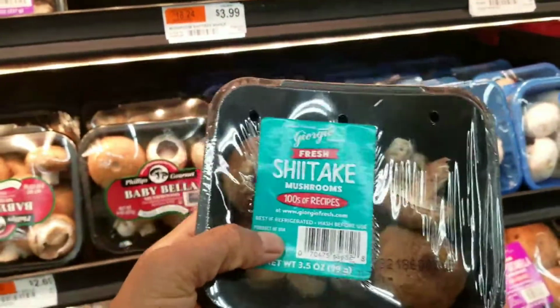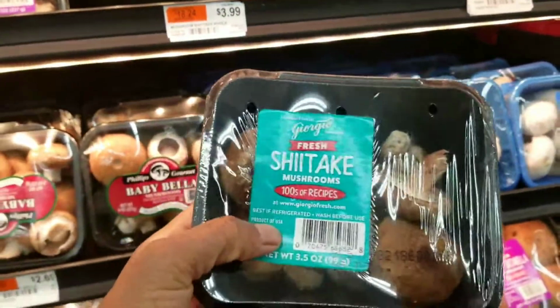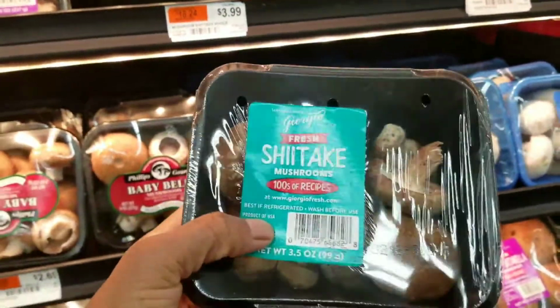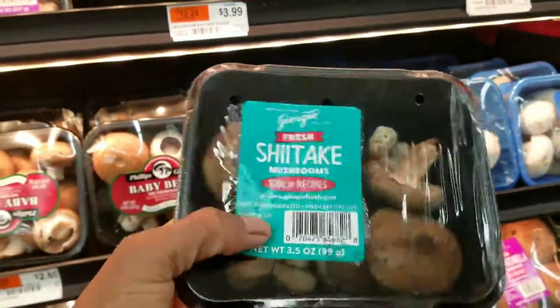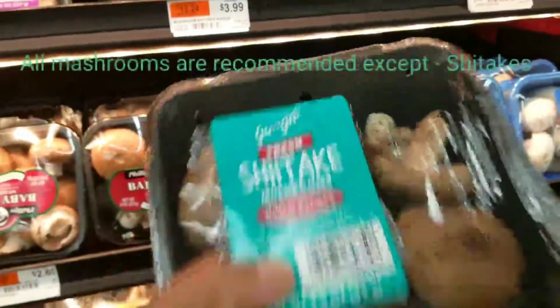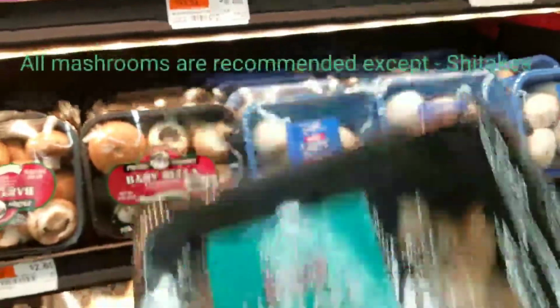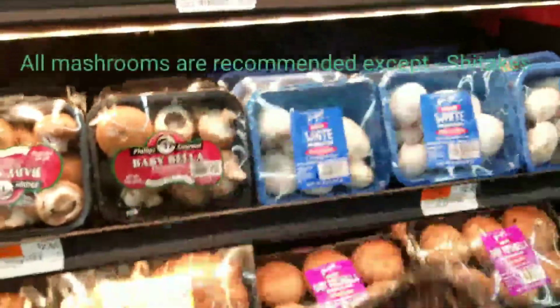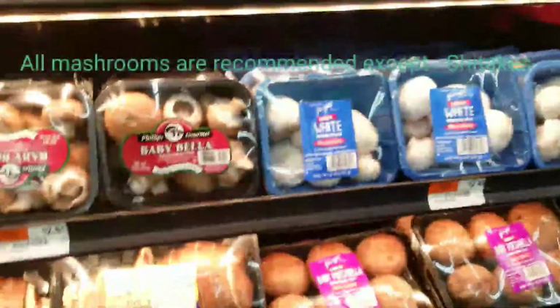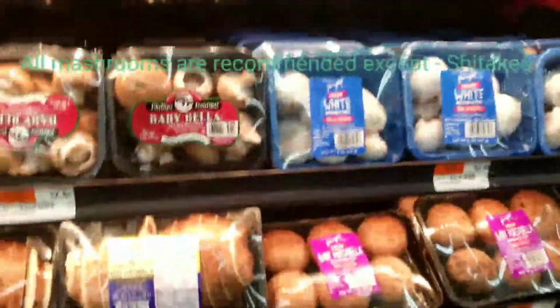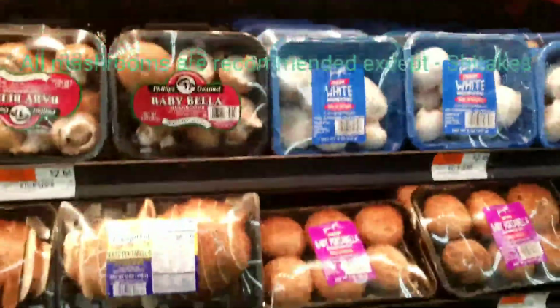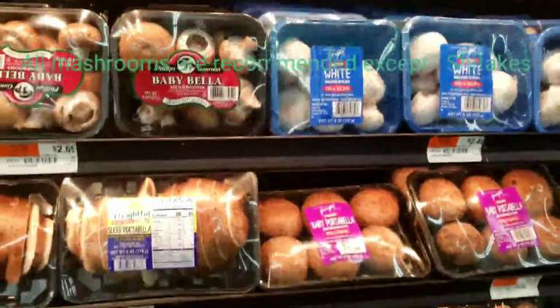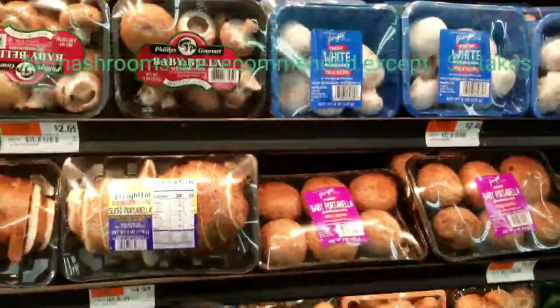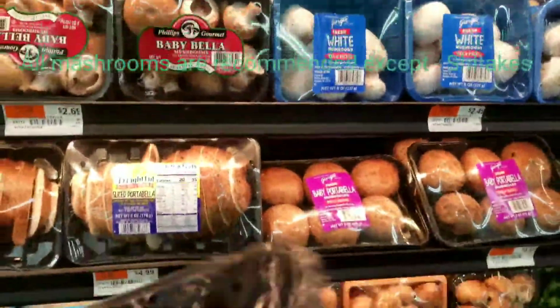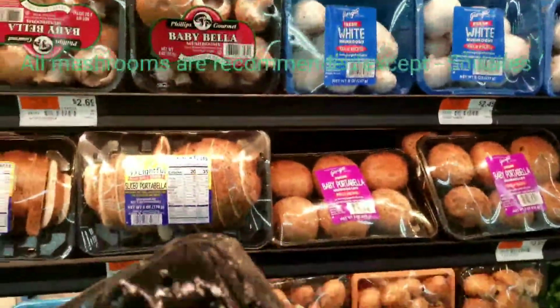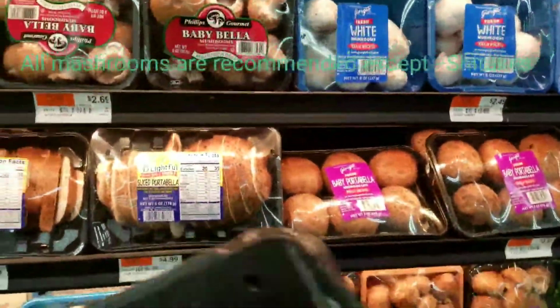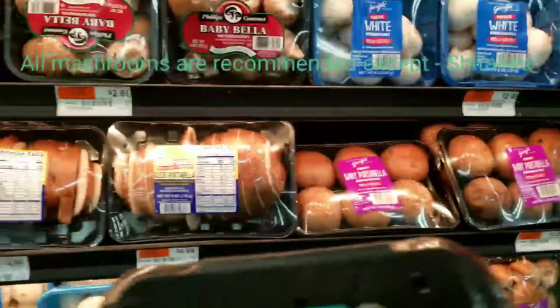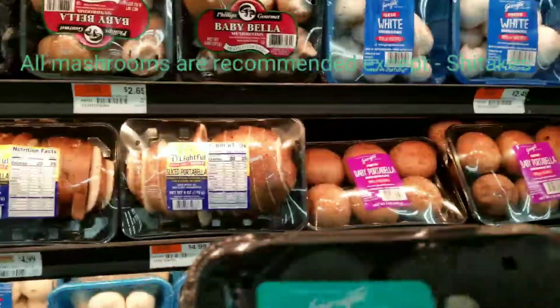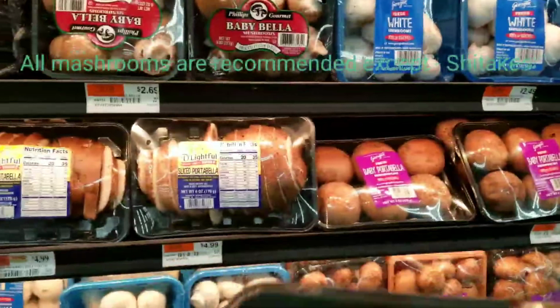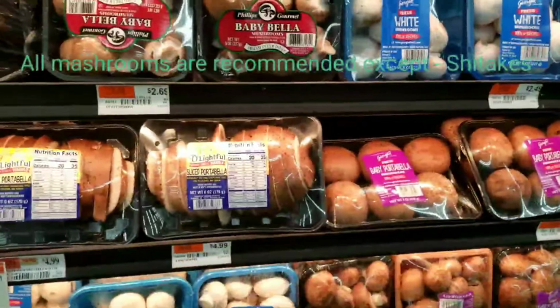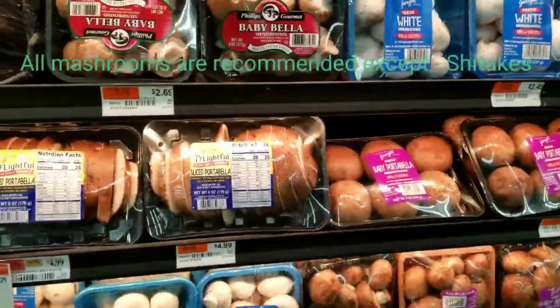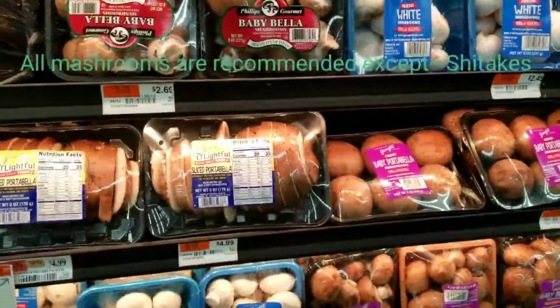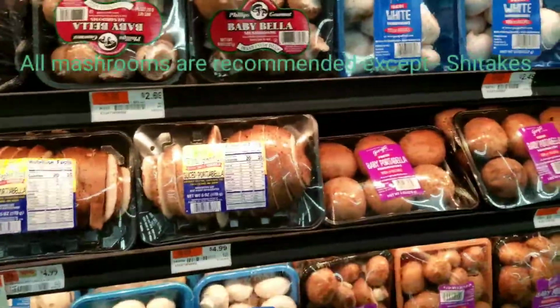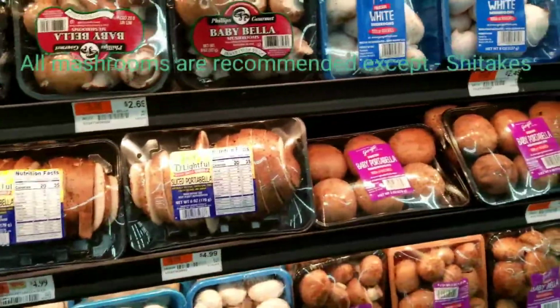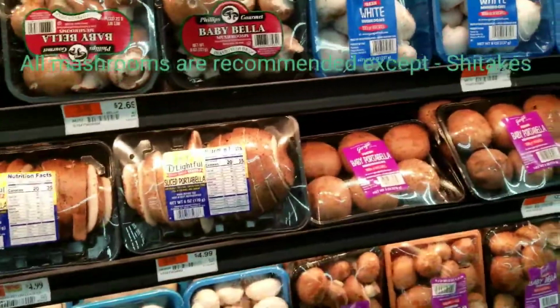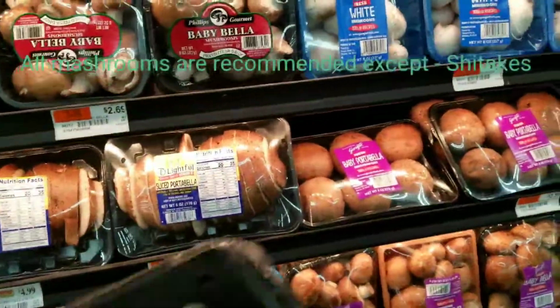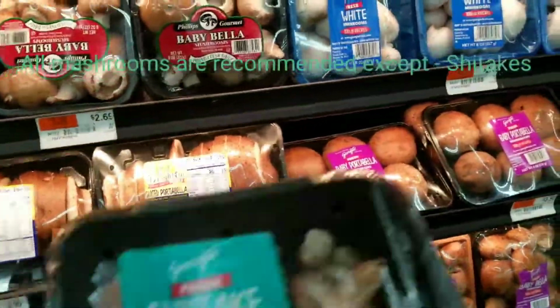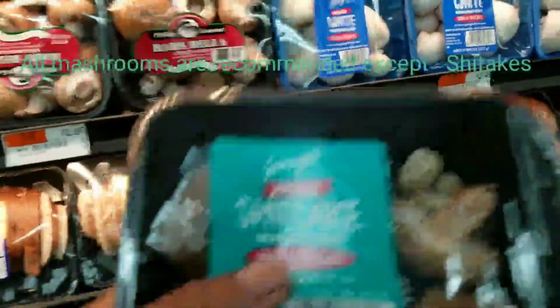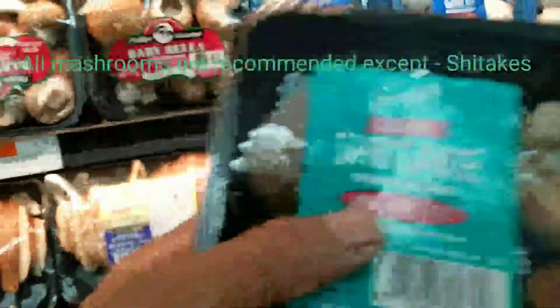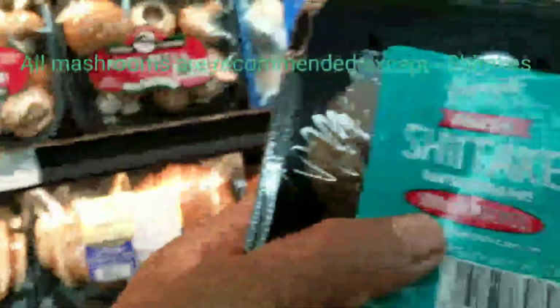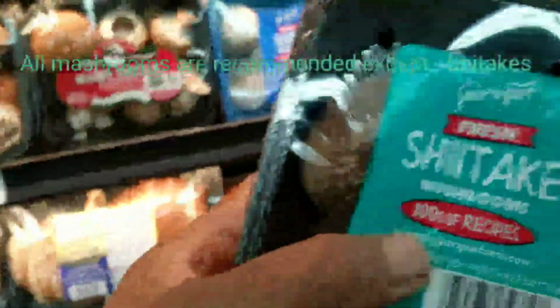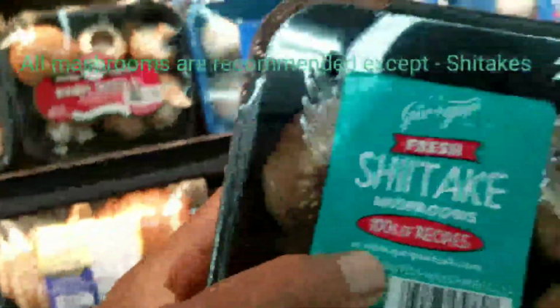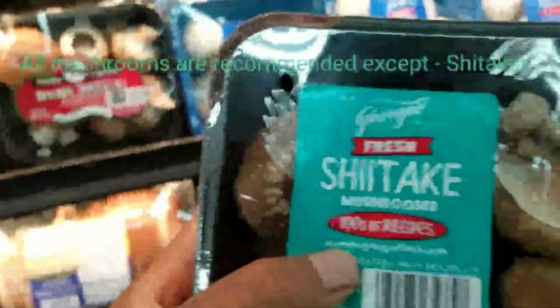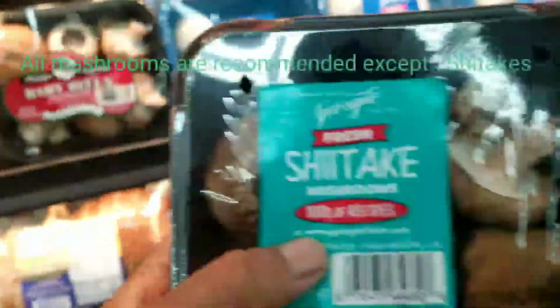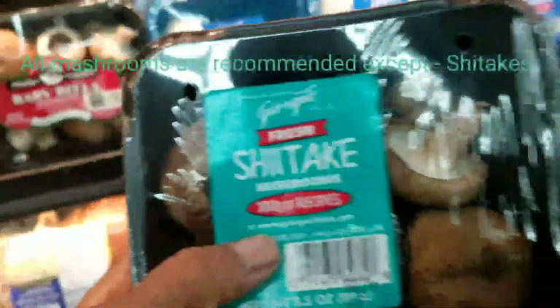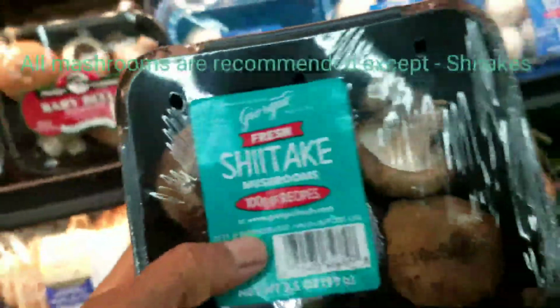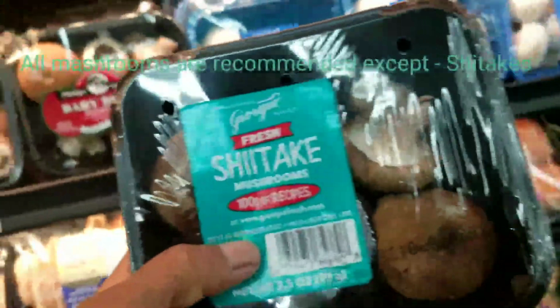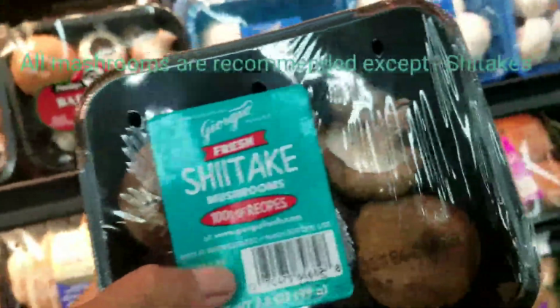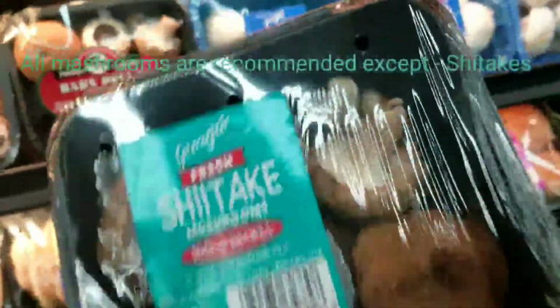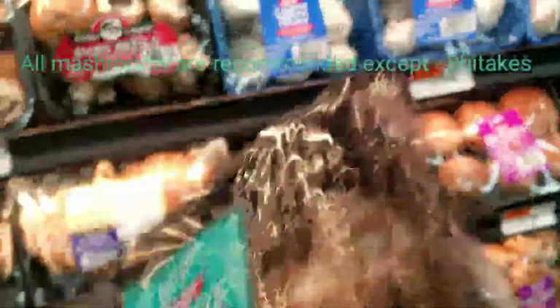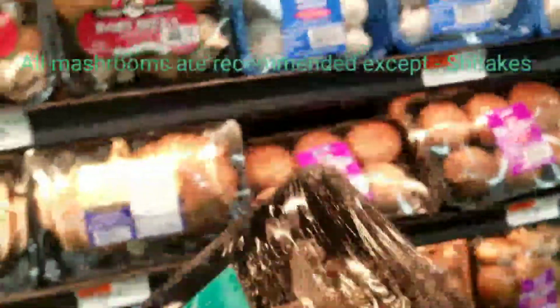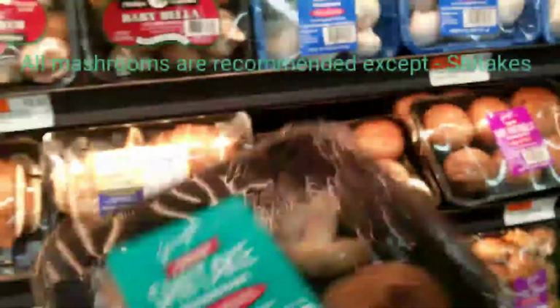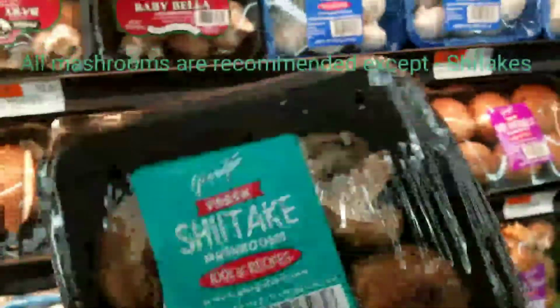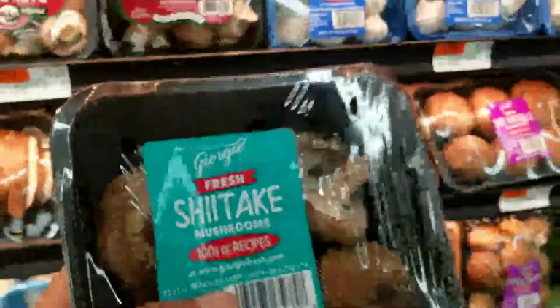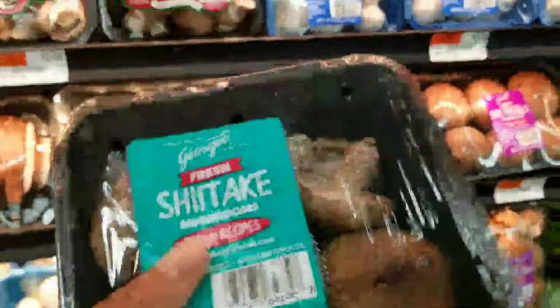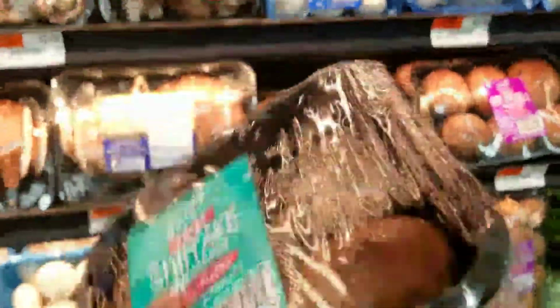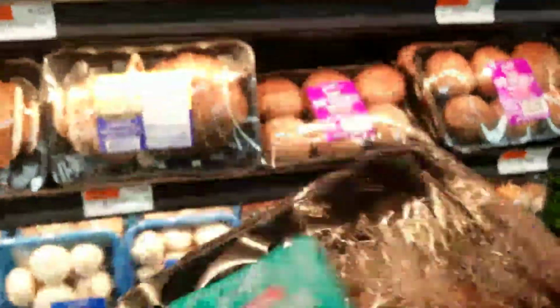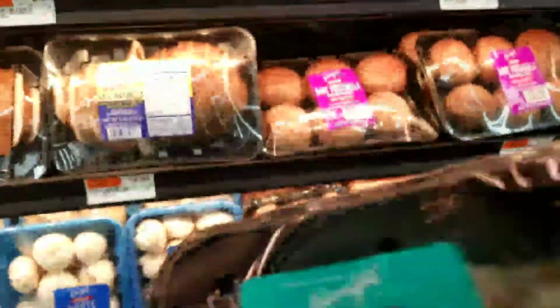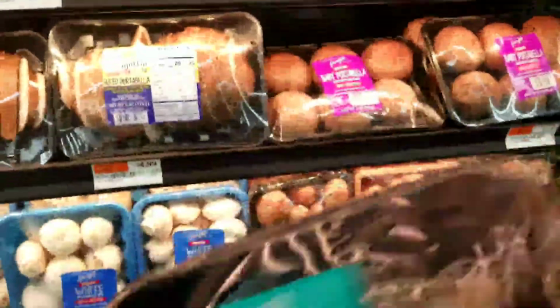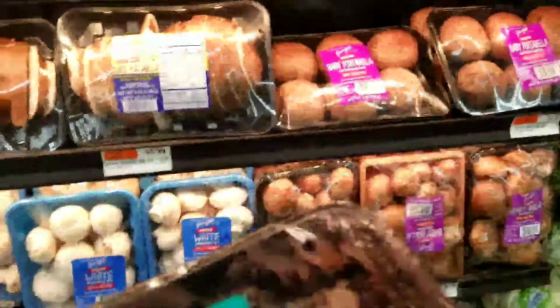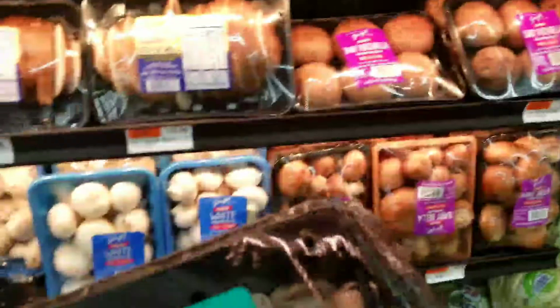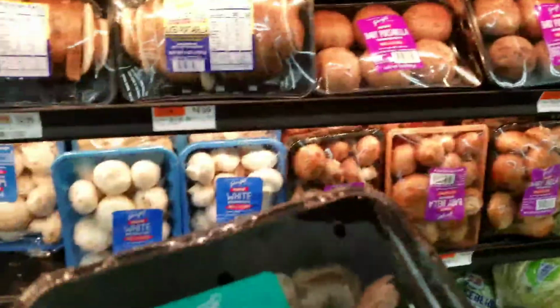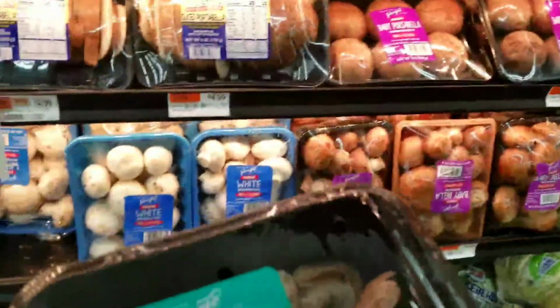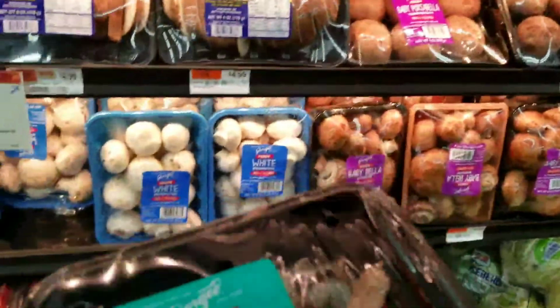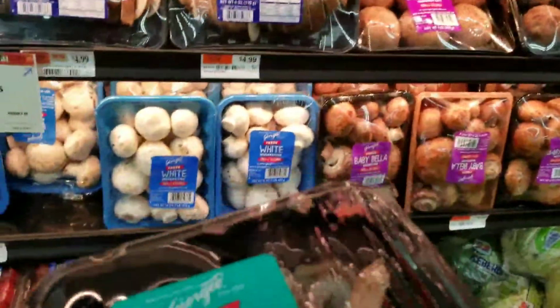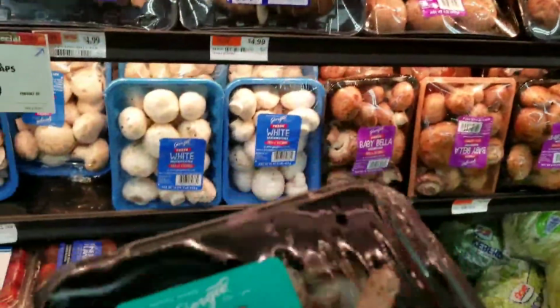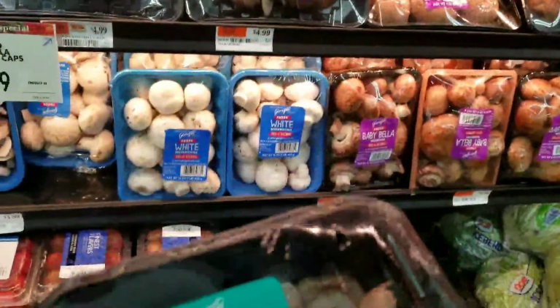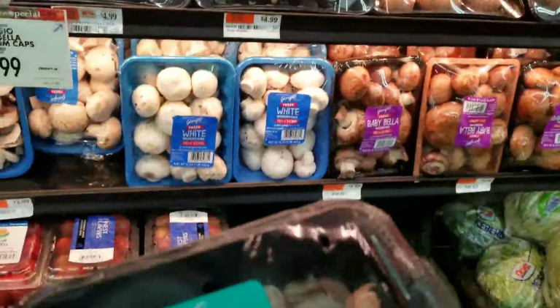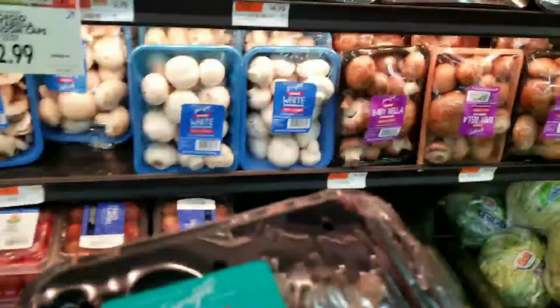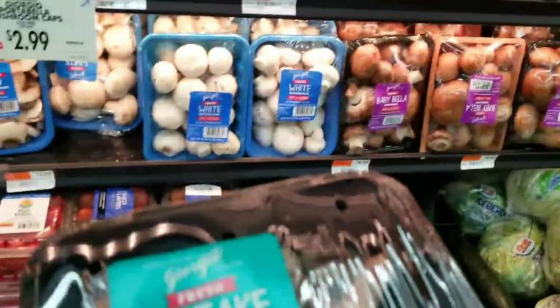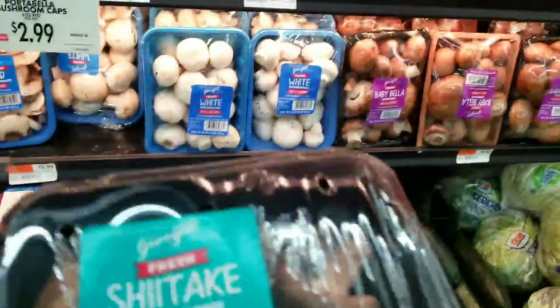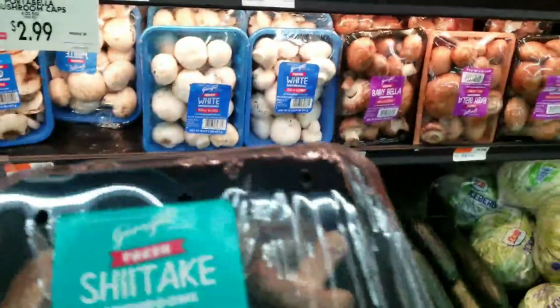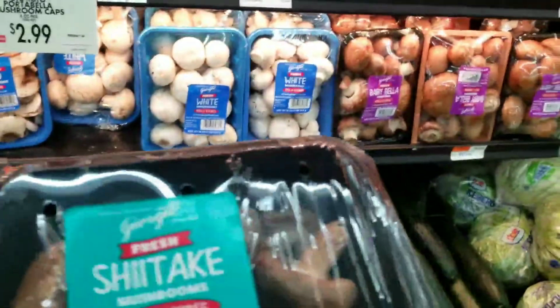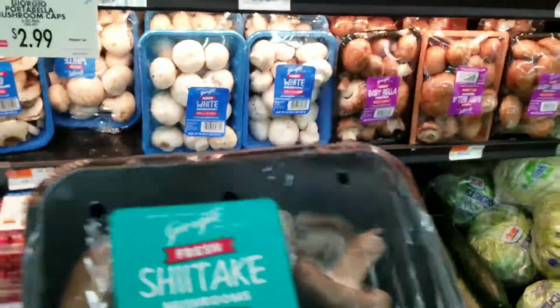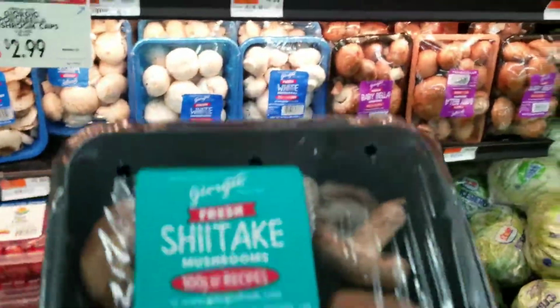Mushrooms! I'll have some mushrooms too. Mushrooms are like my meat, so definitely I'll take some mushrooms.